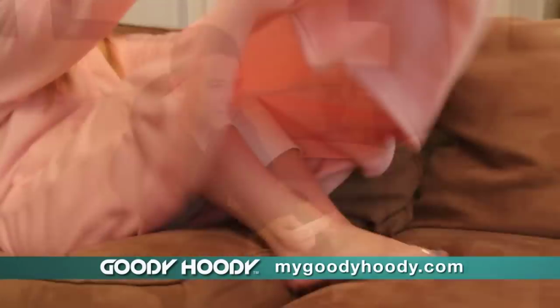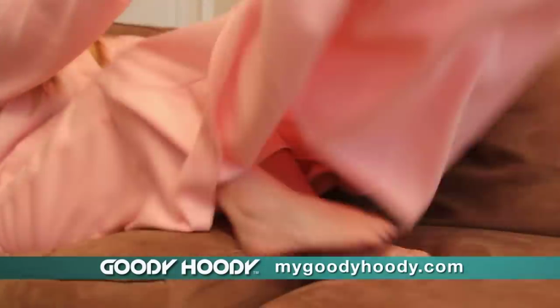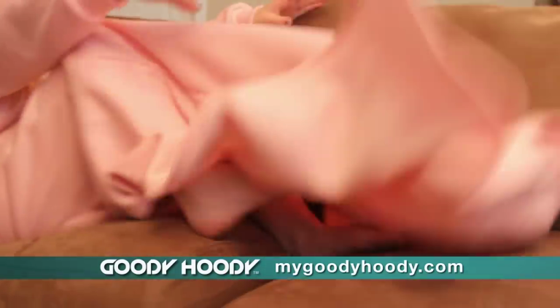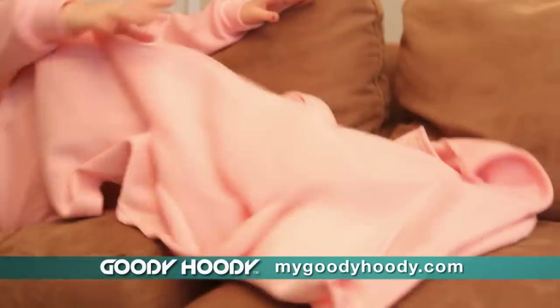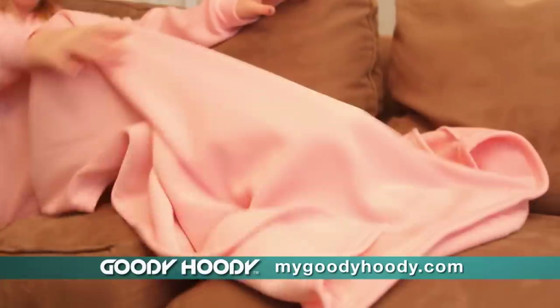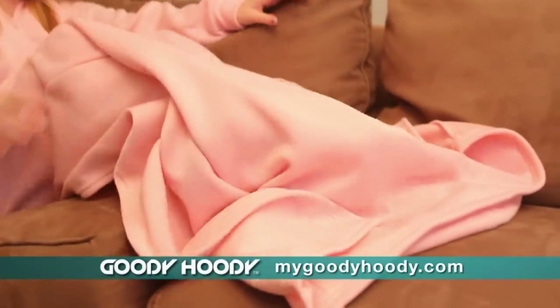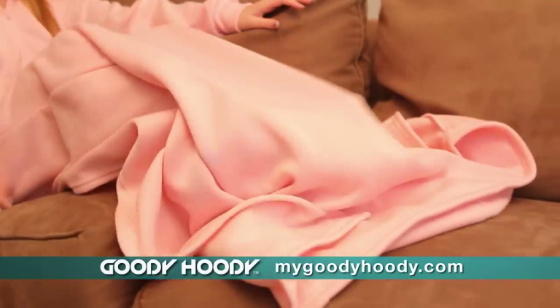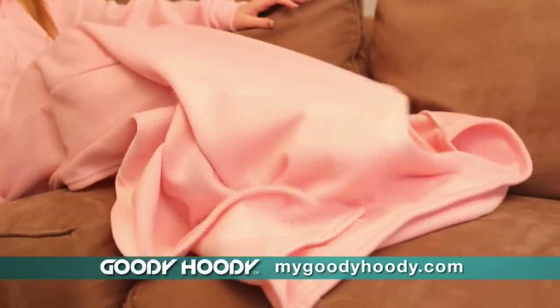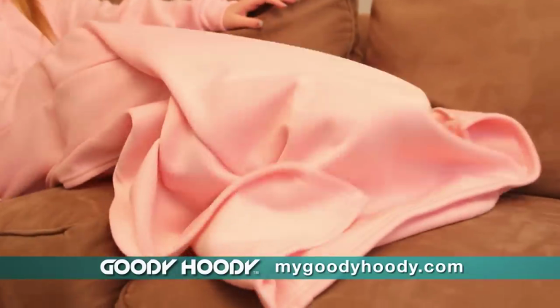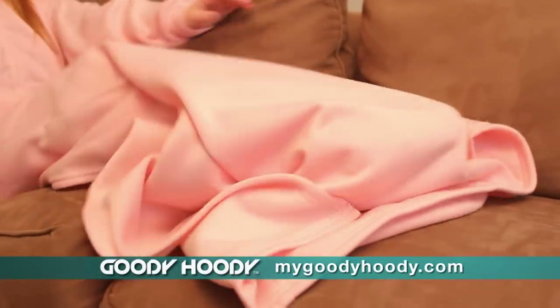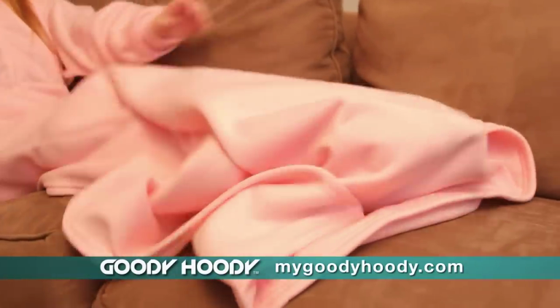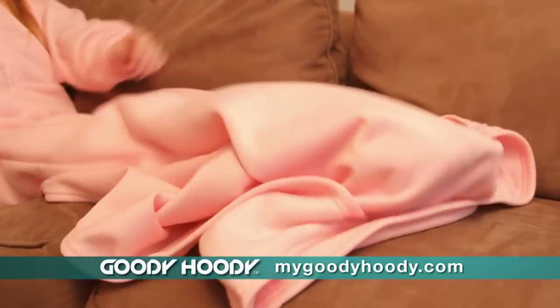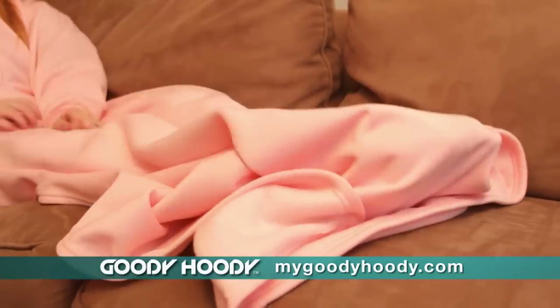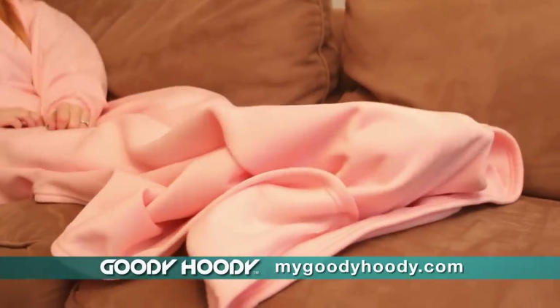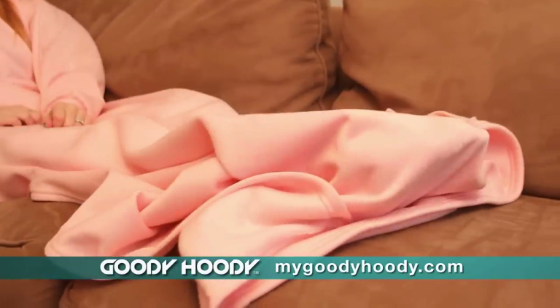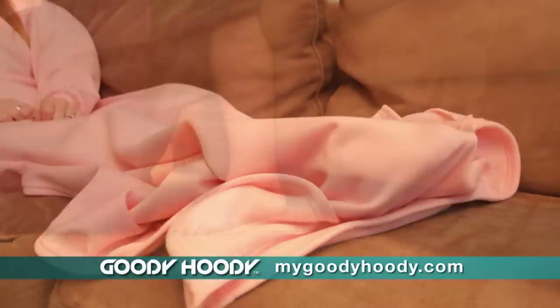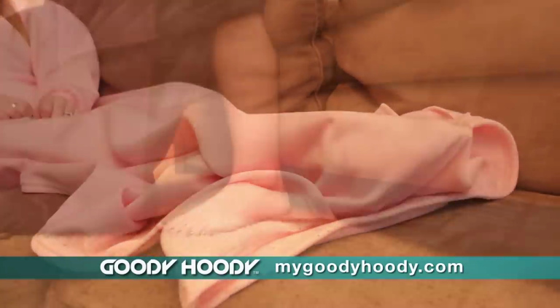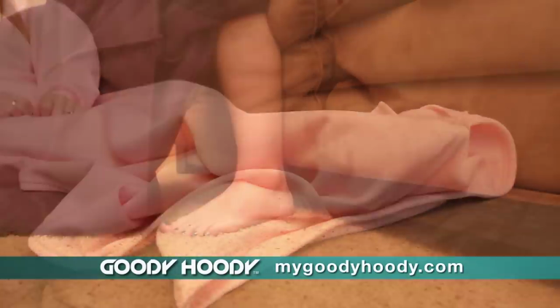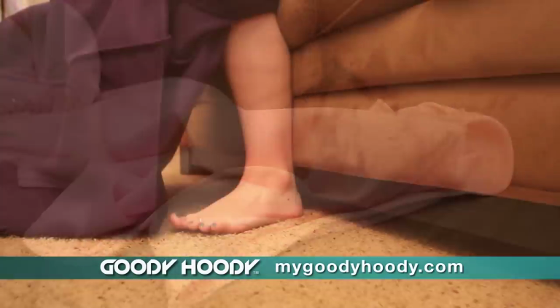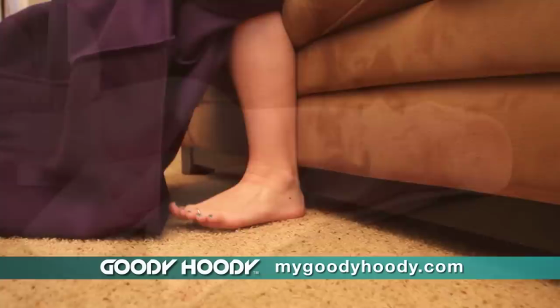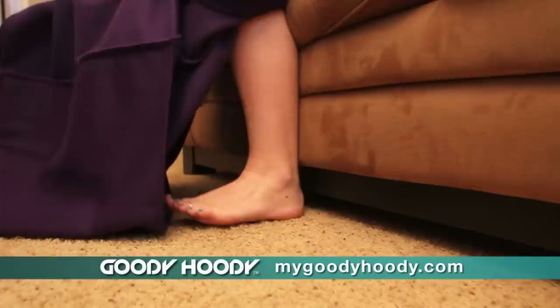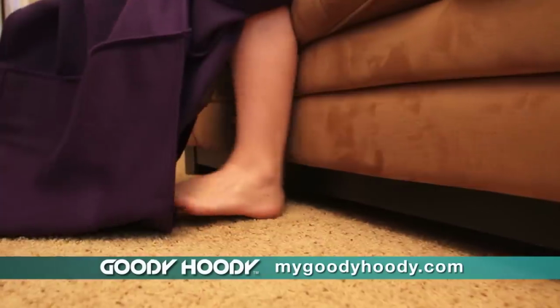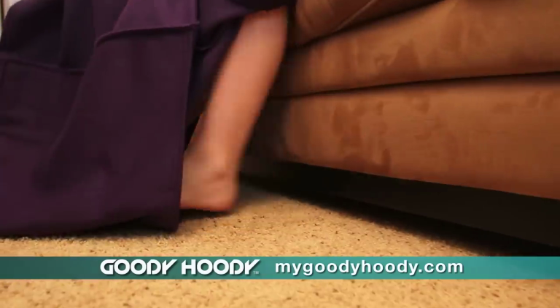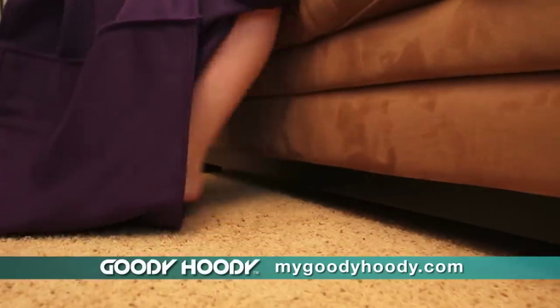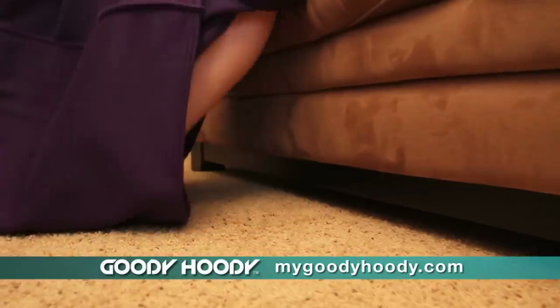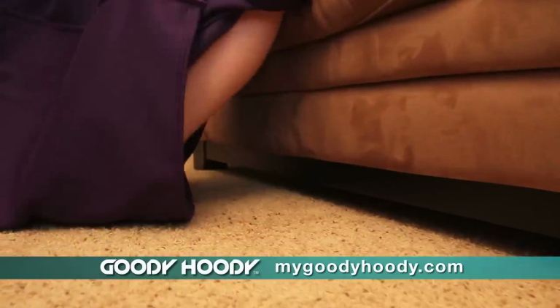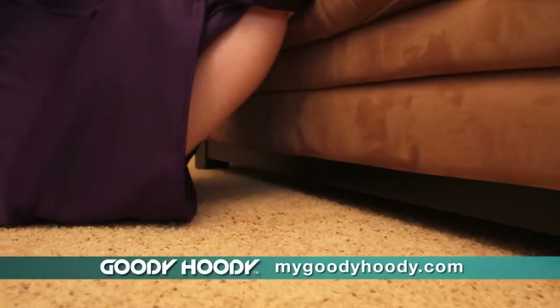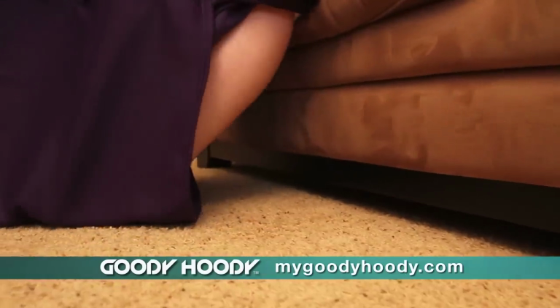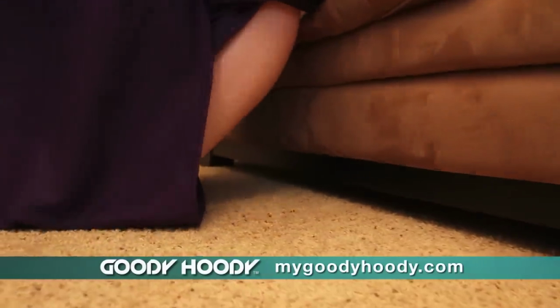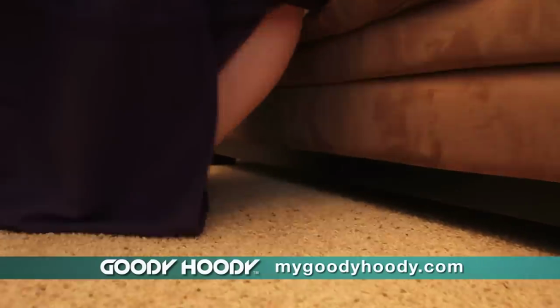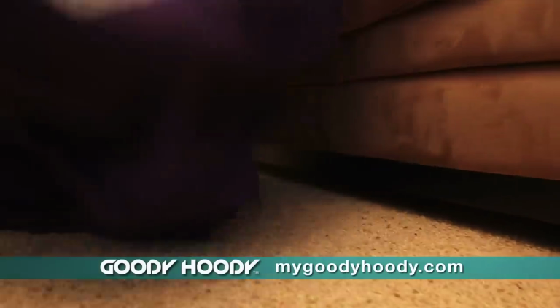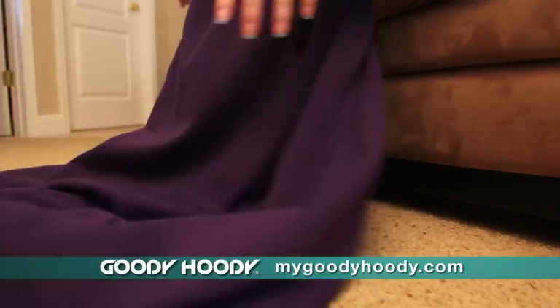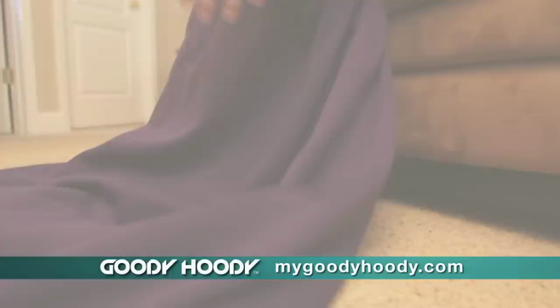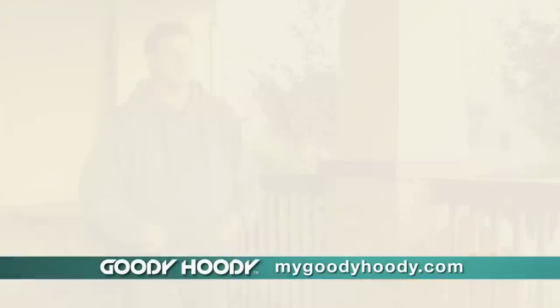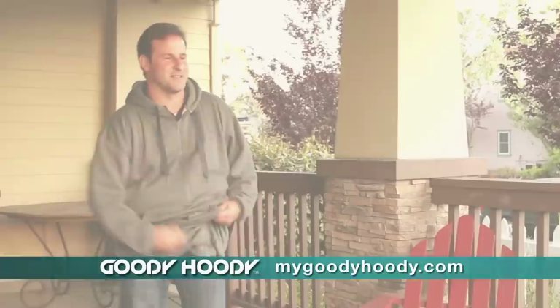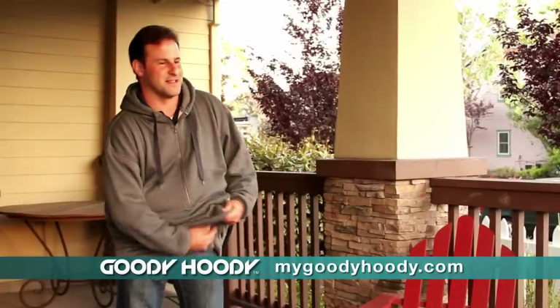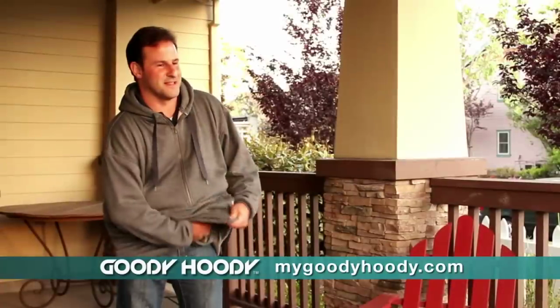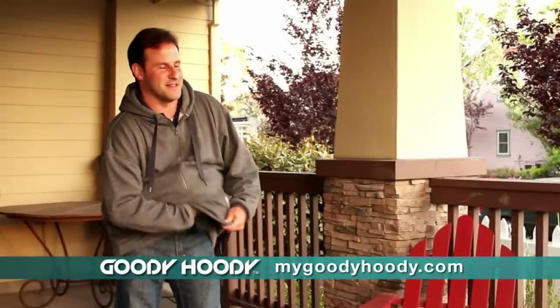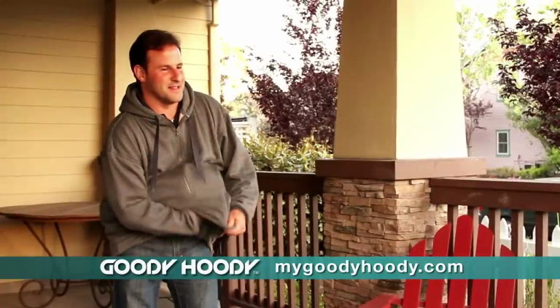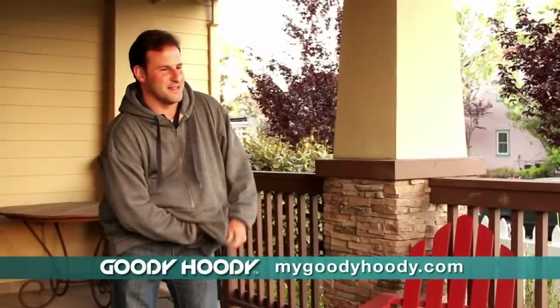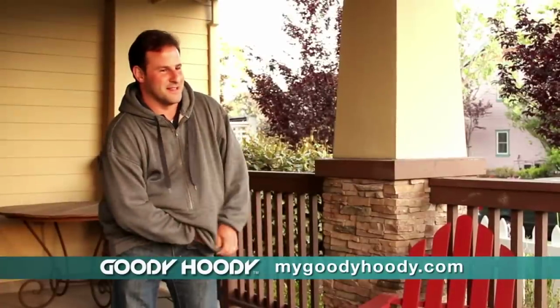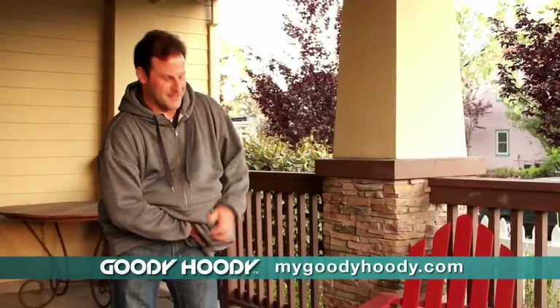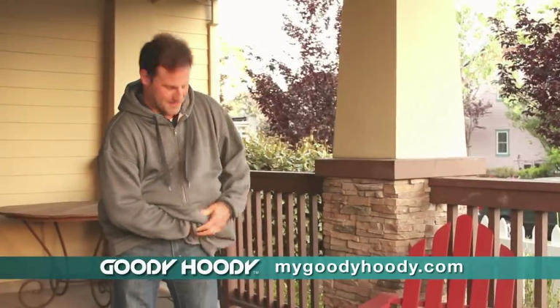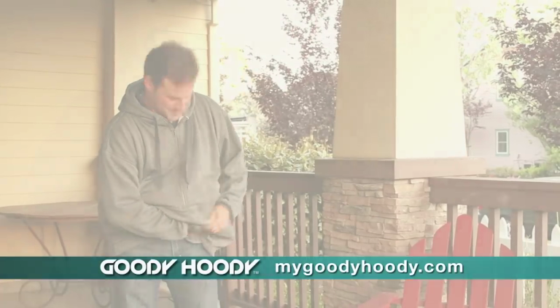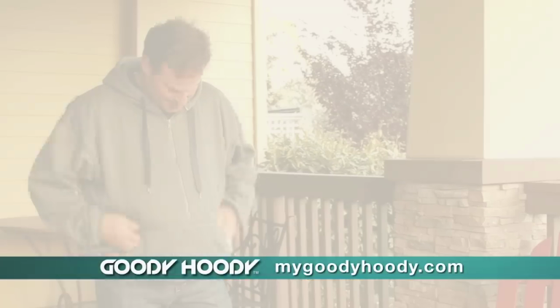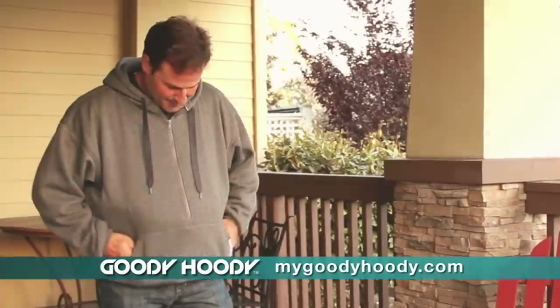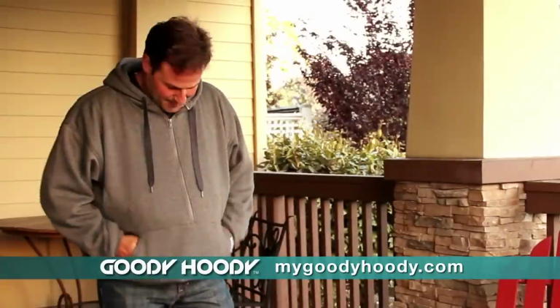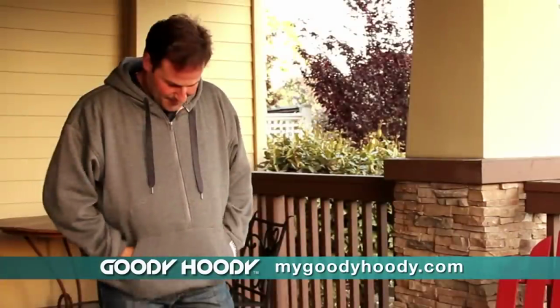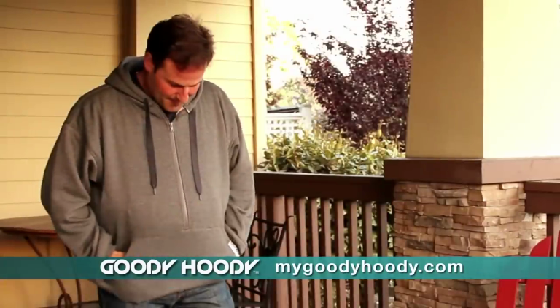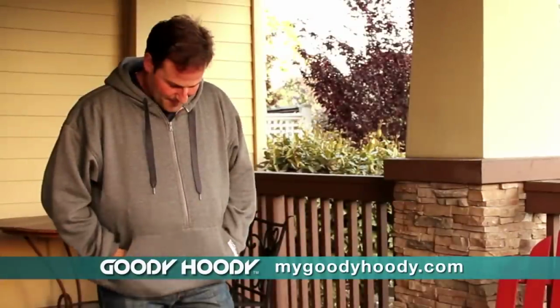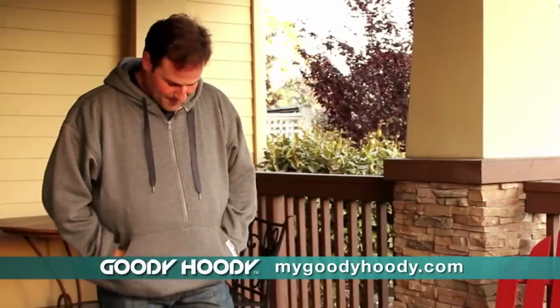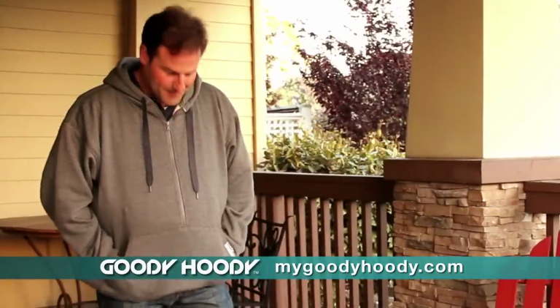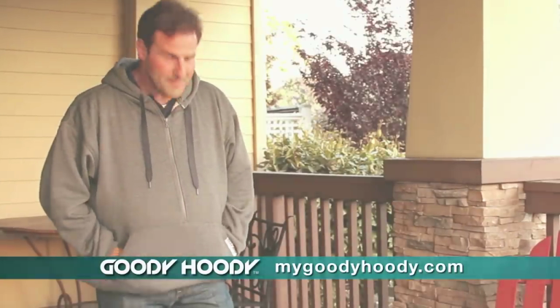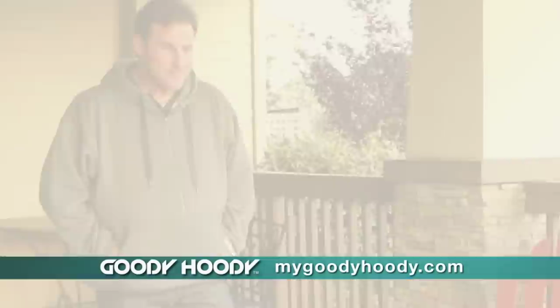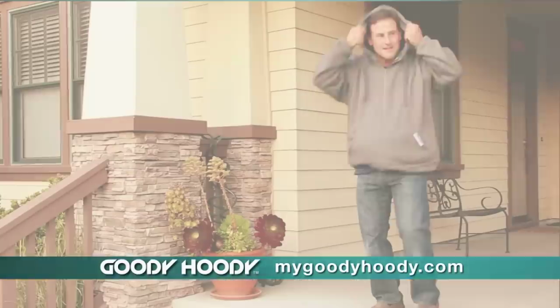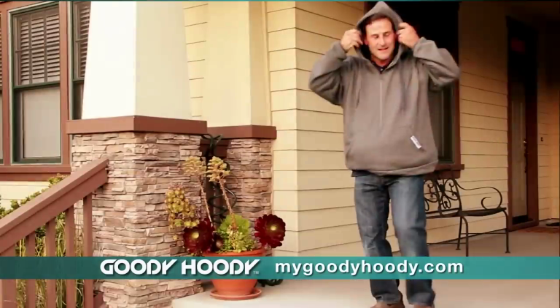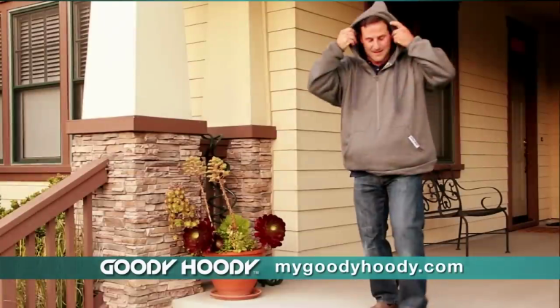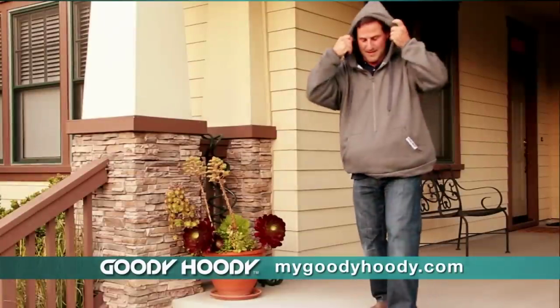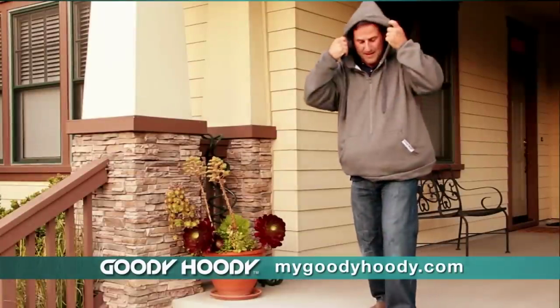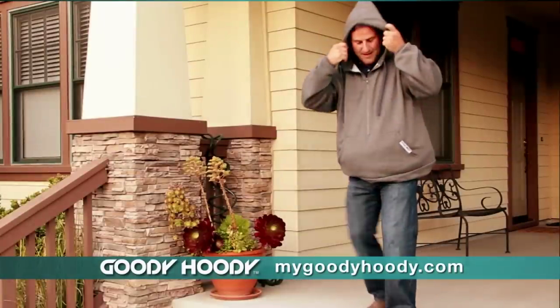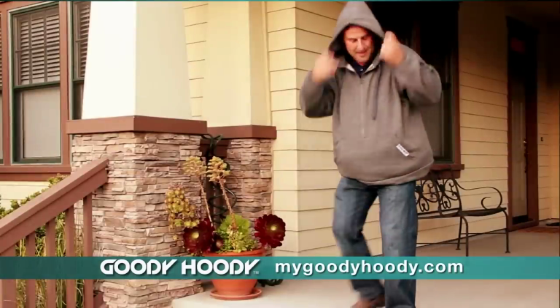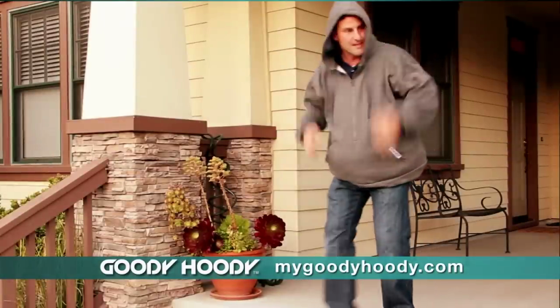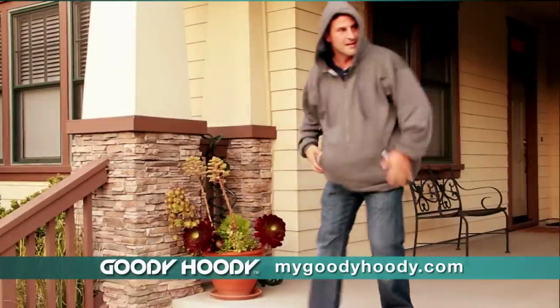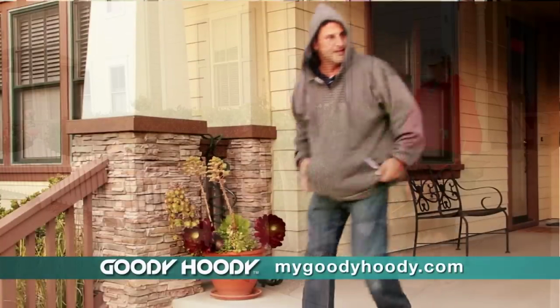The Goodie Hoodie has a pouch pocket that keeps your feet warm. You can even roll it inwards and wear it as a sweatshirt.